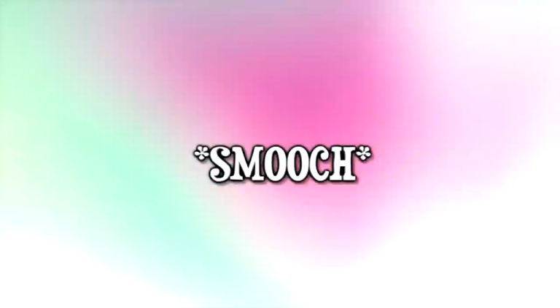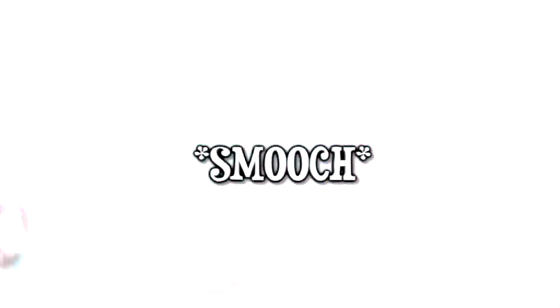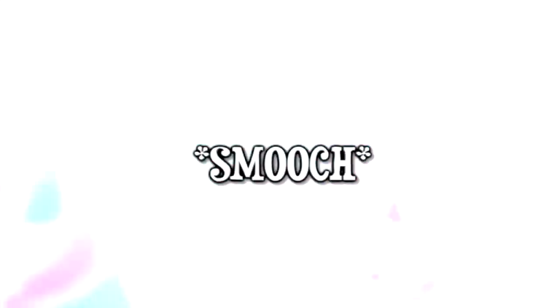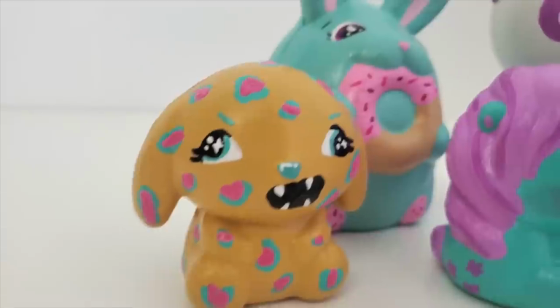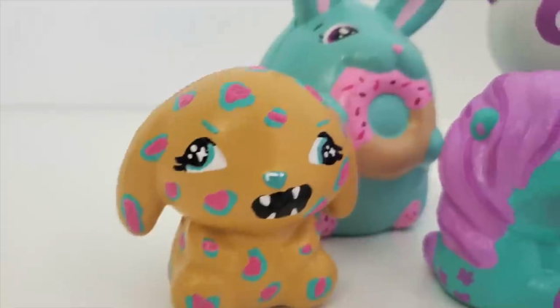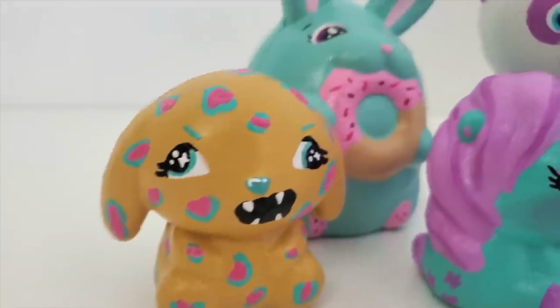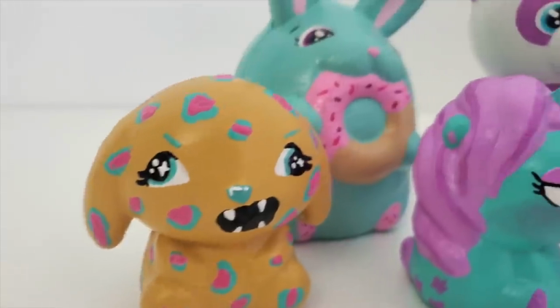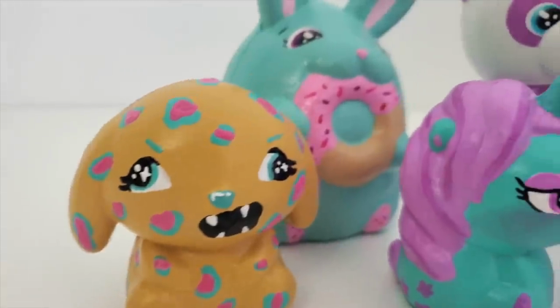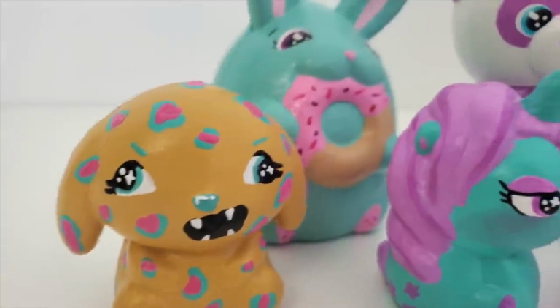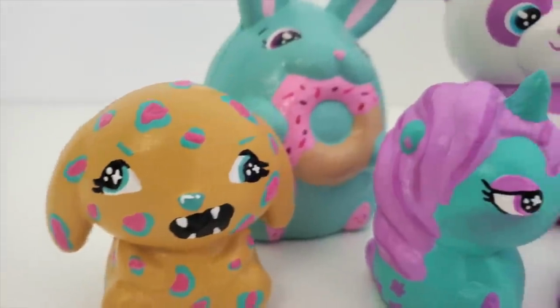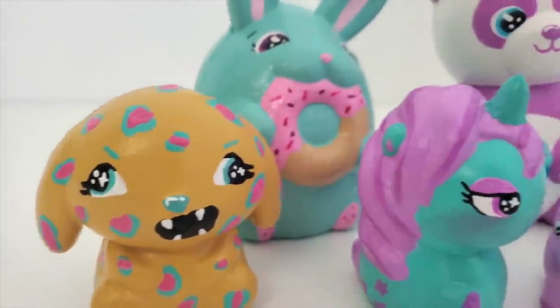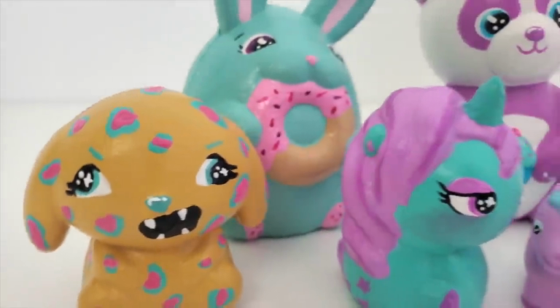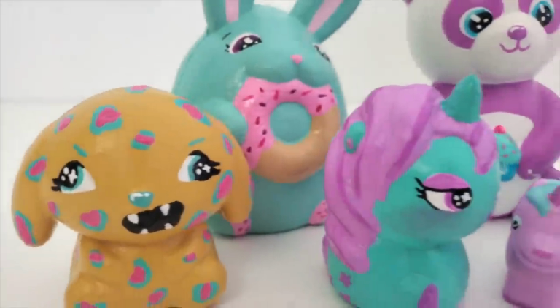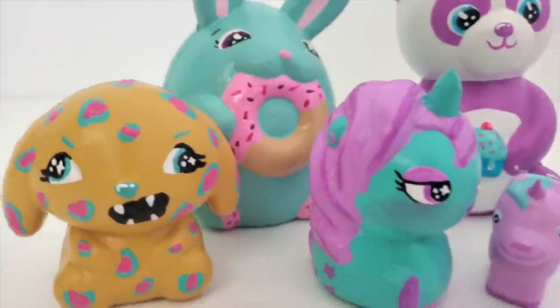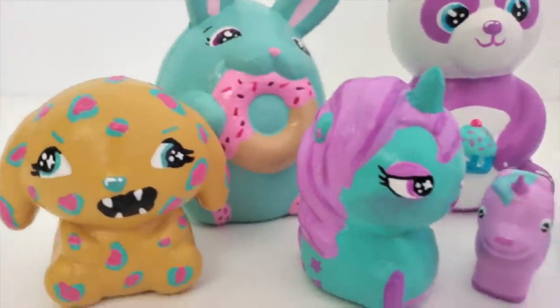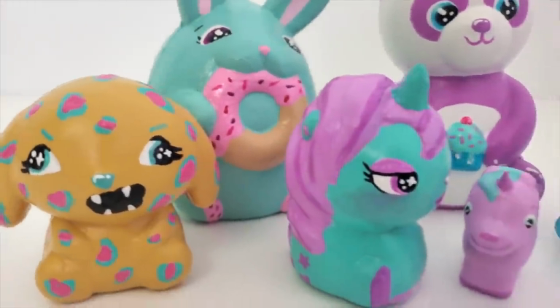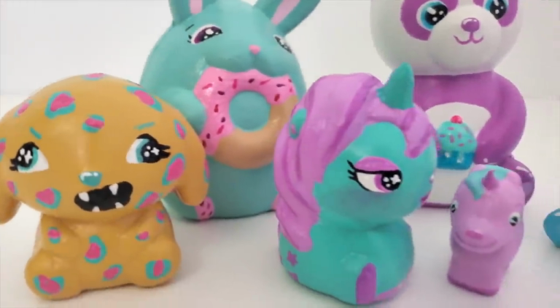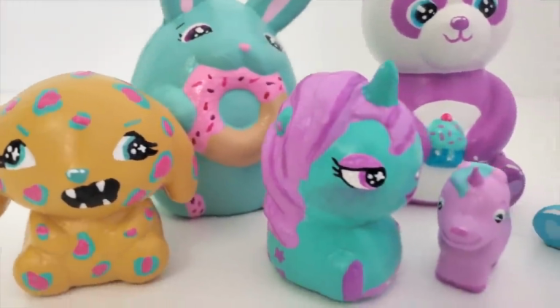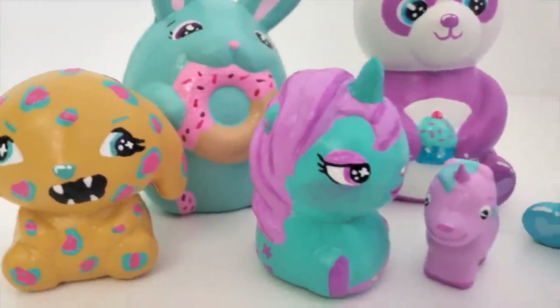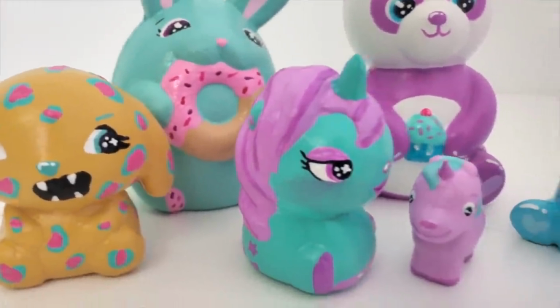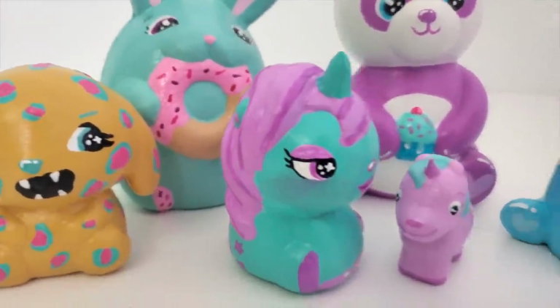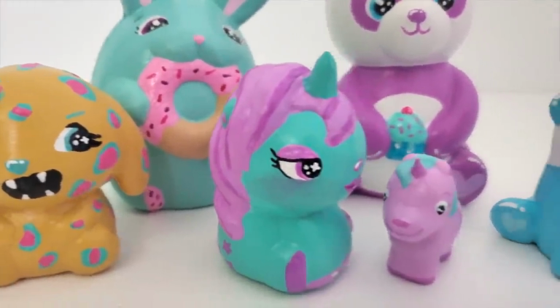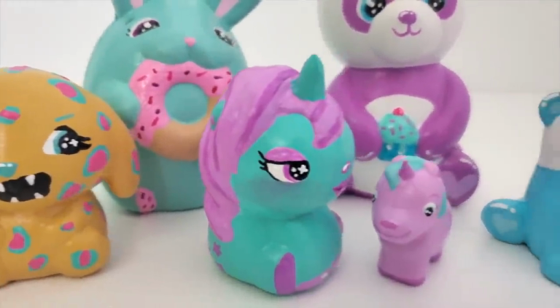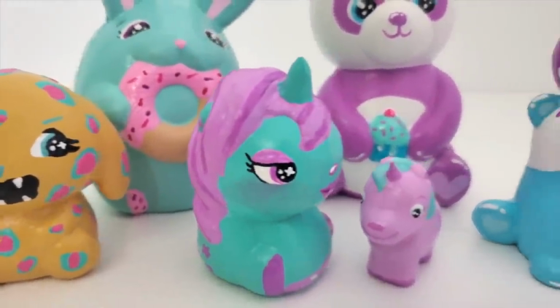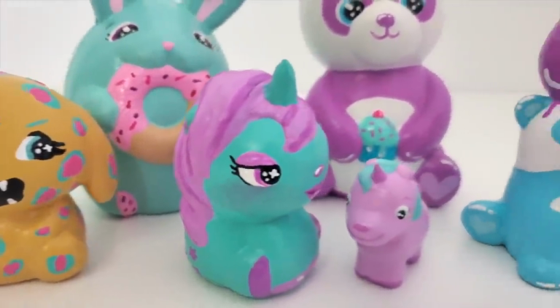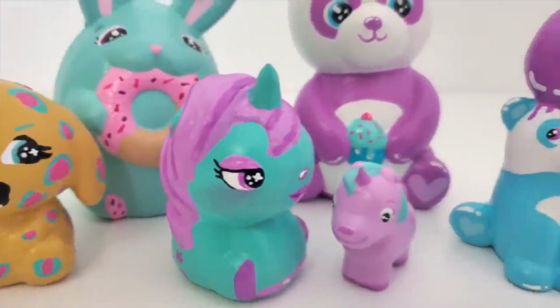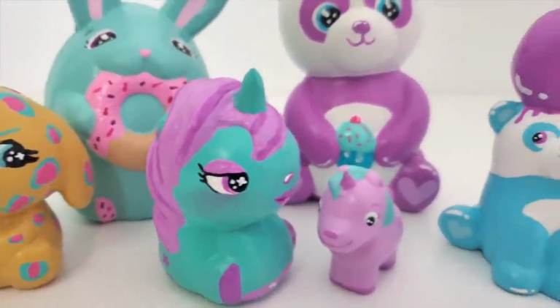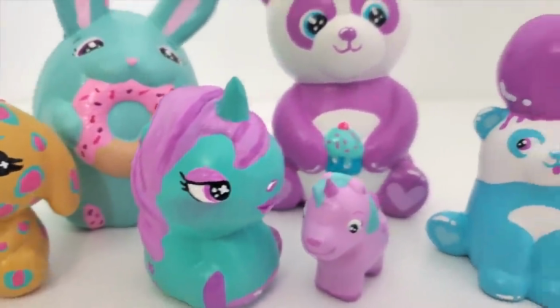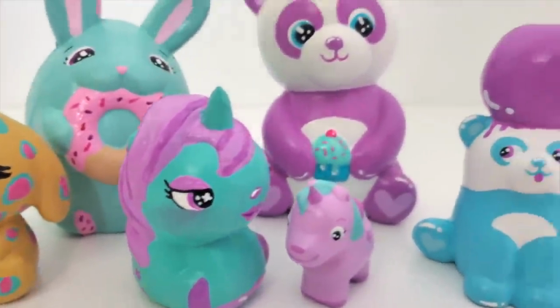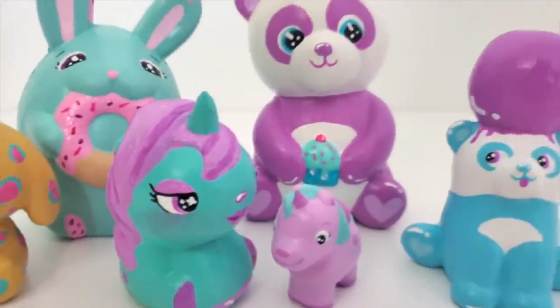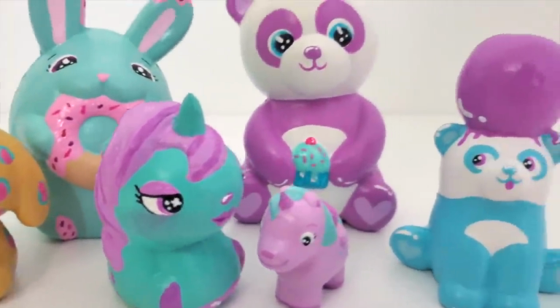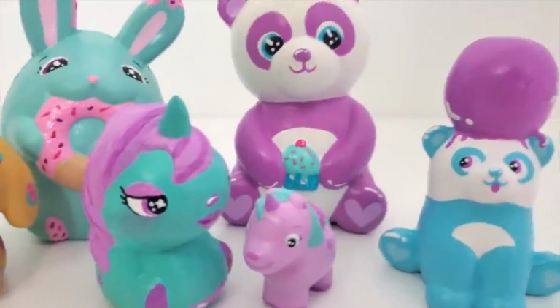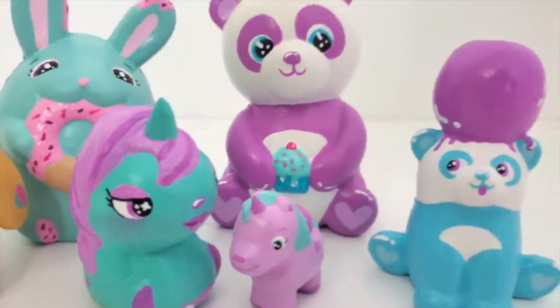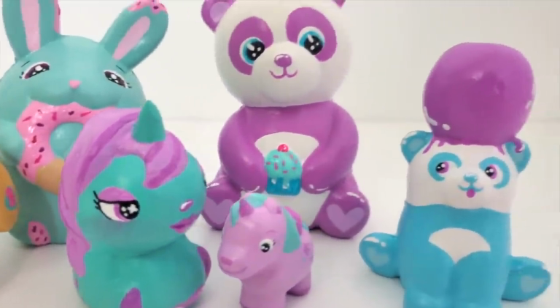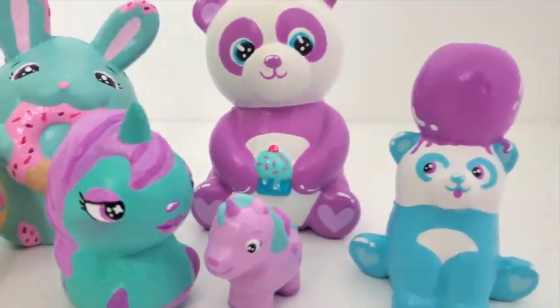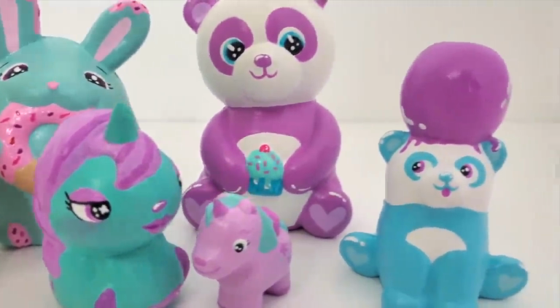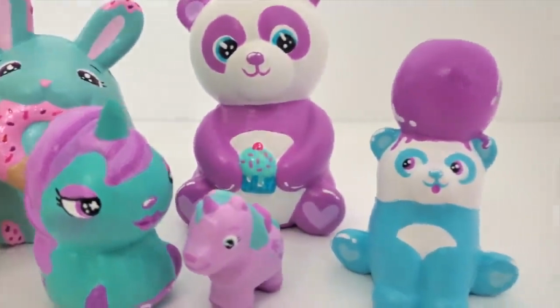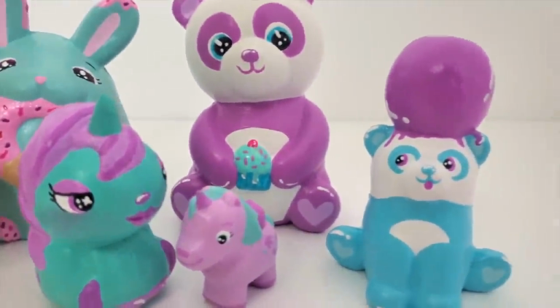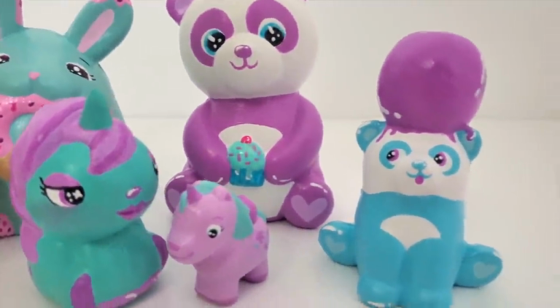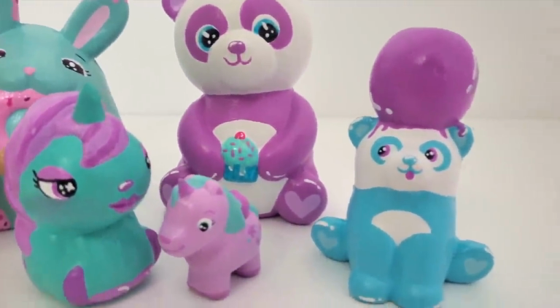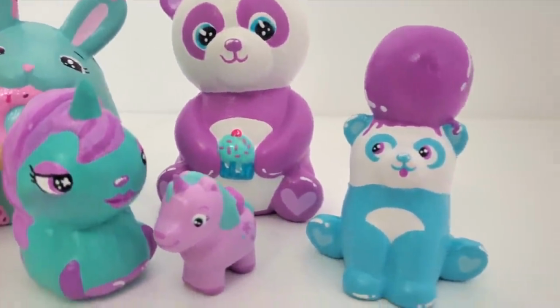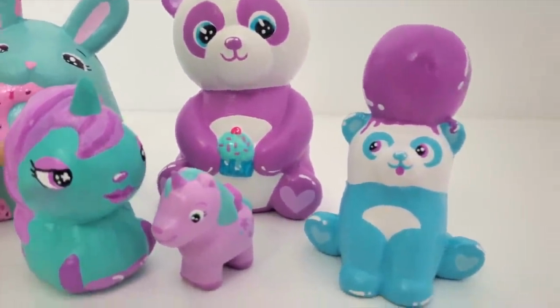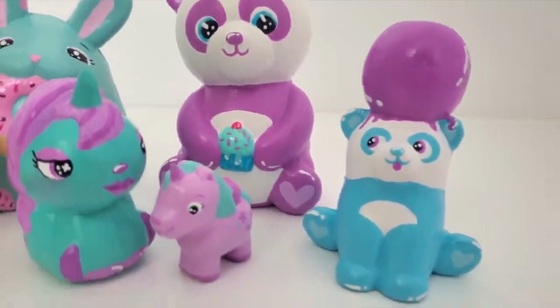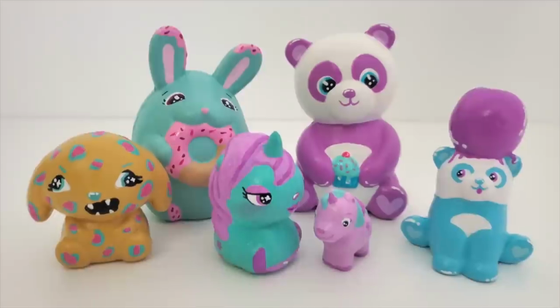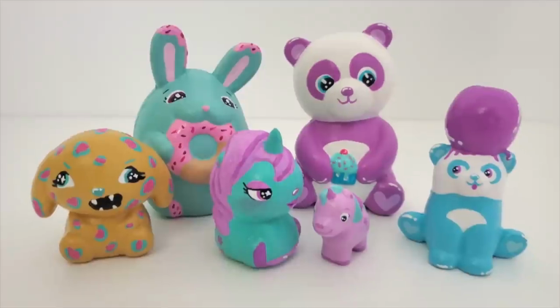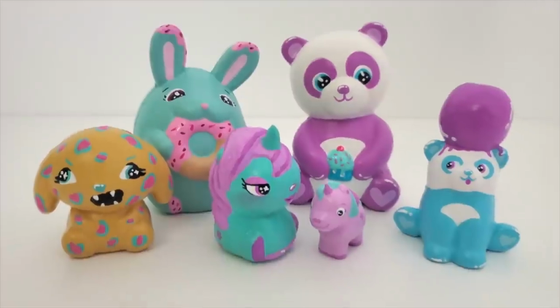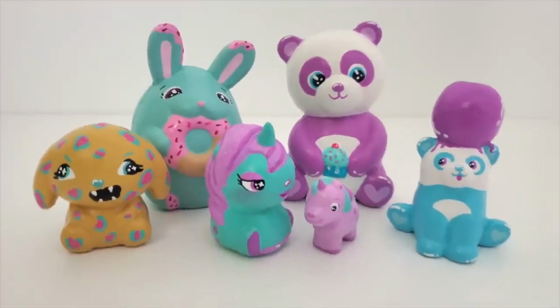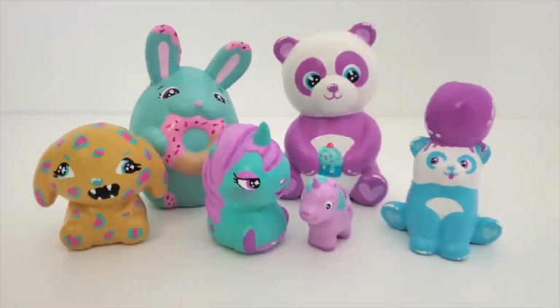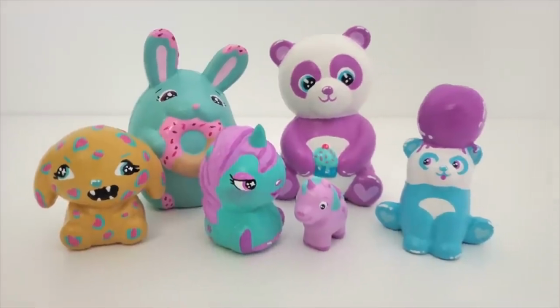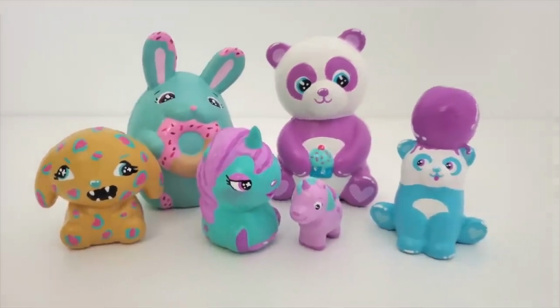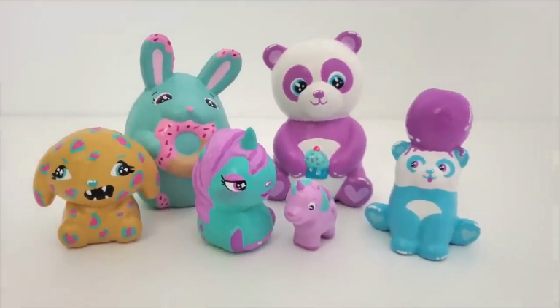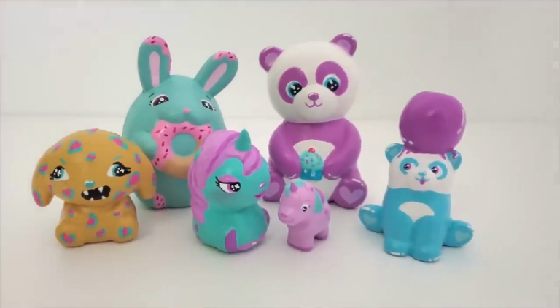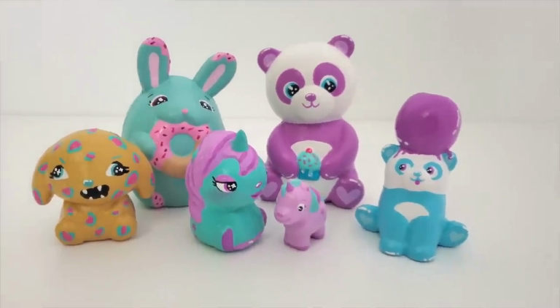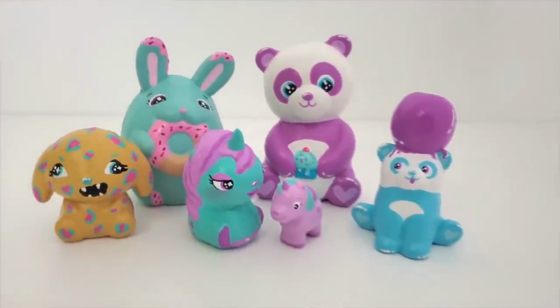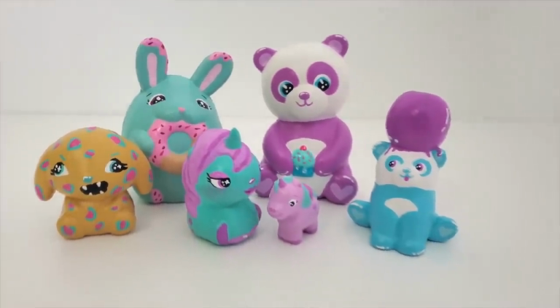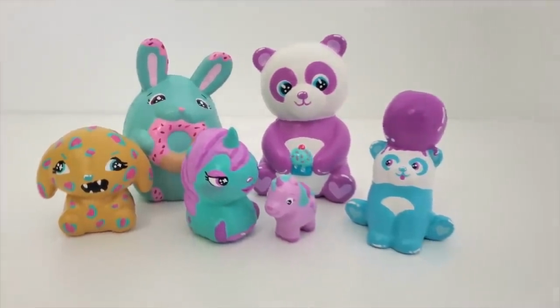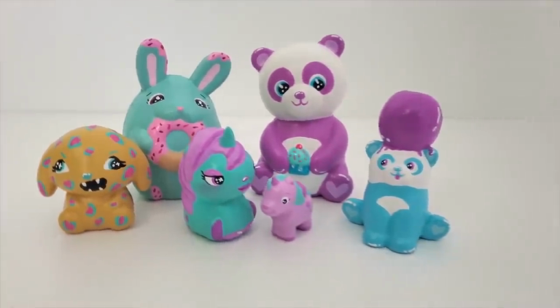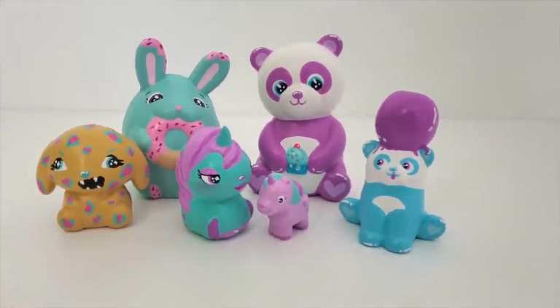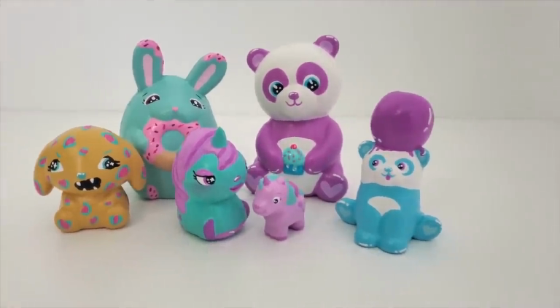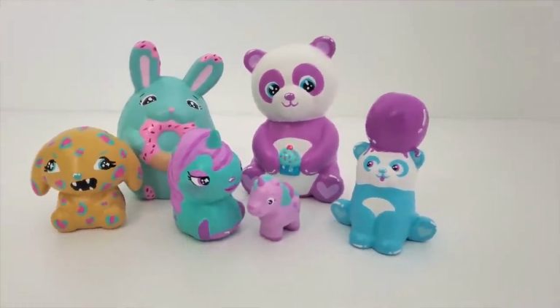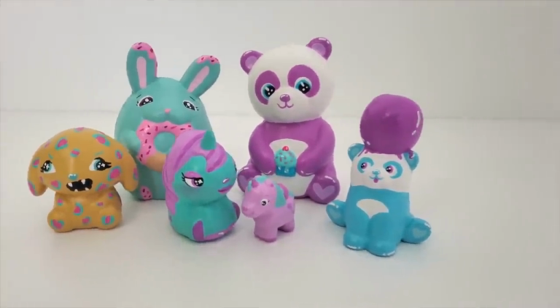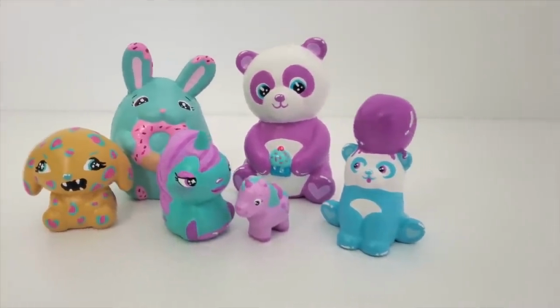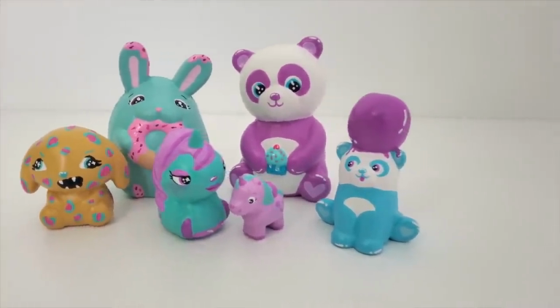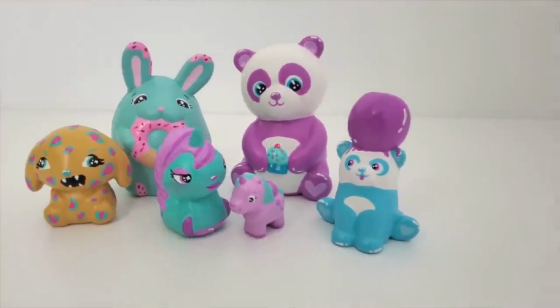If you want to see more squishy makeovers, I have them linked in one of these two boxes. Otherwise, I'll see you guys next week for another video. Bye!